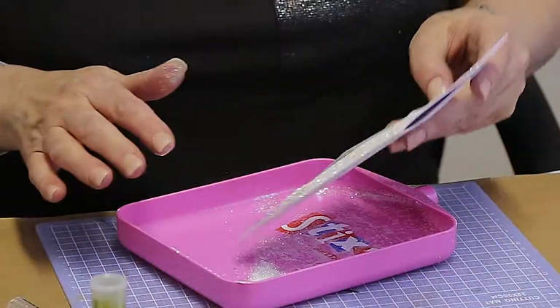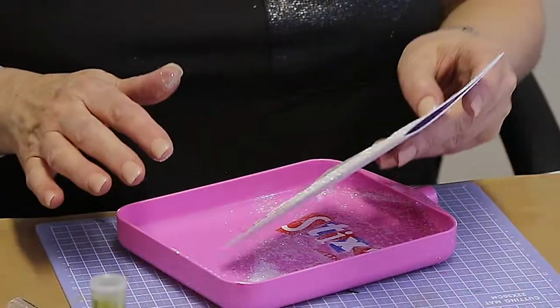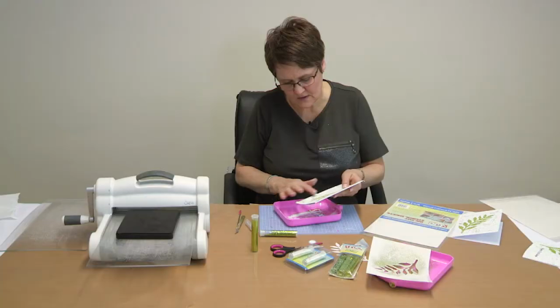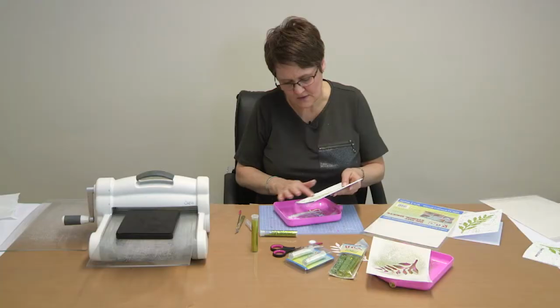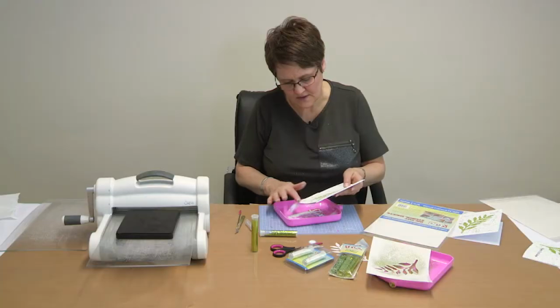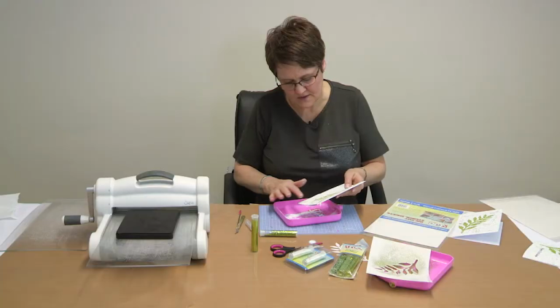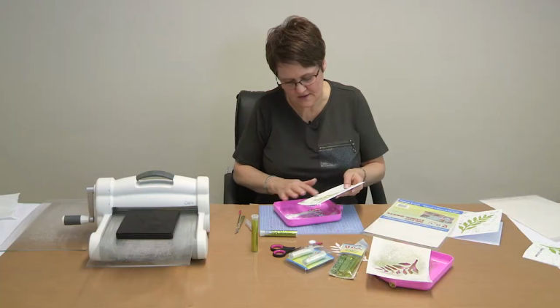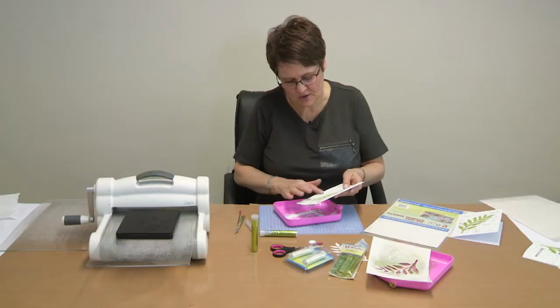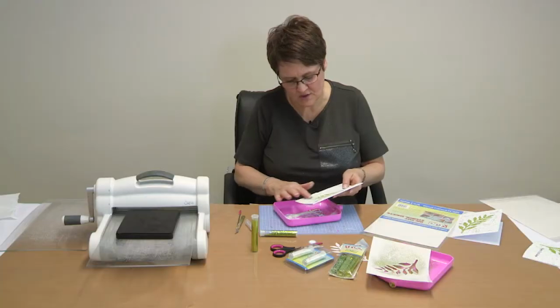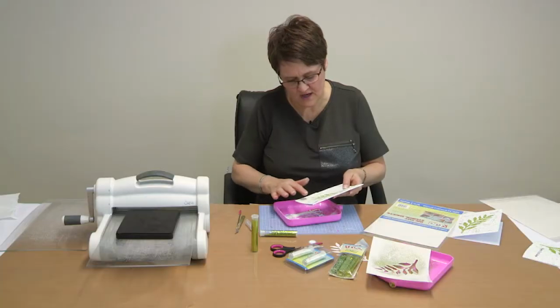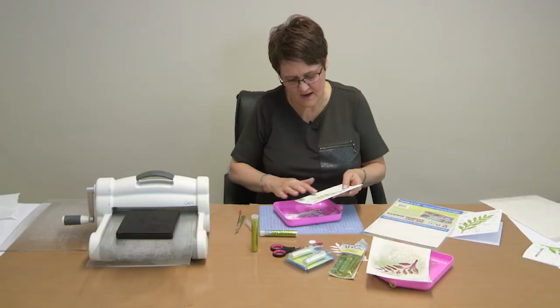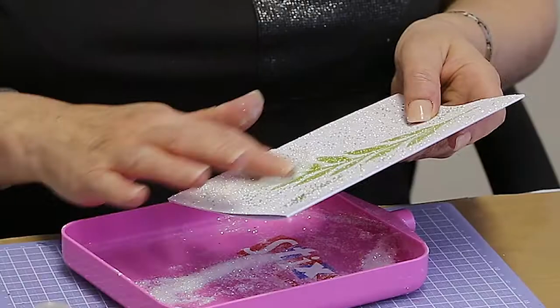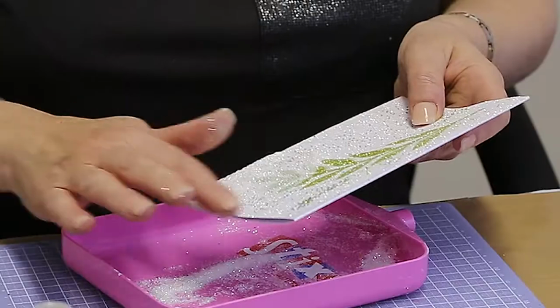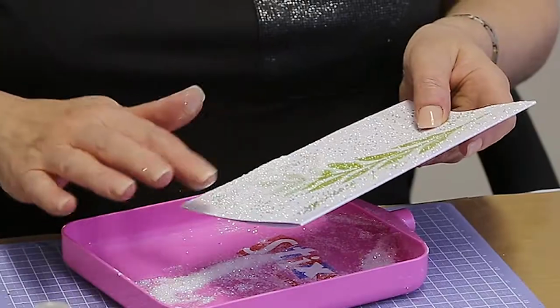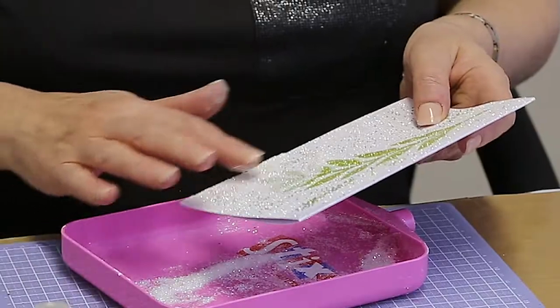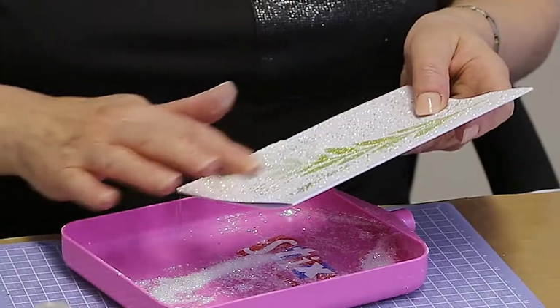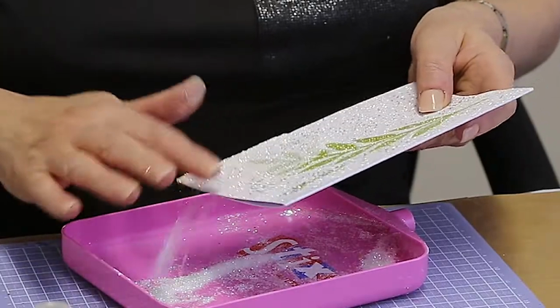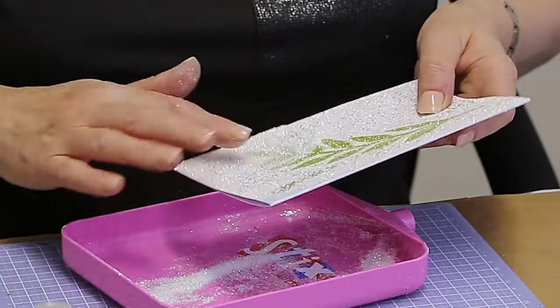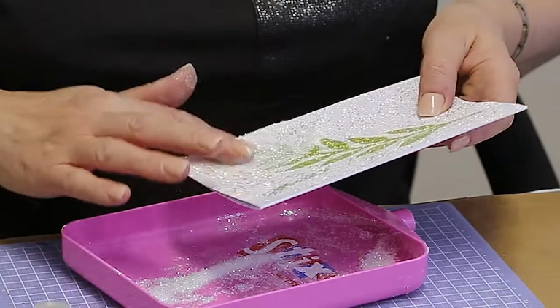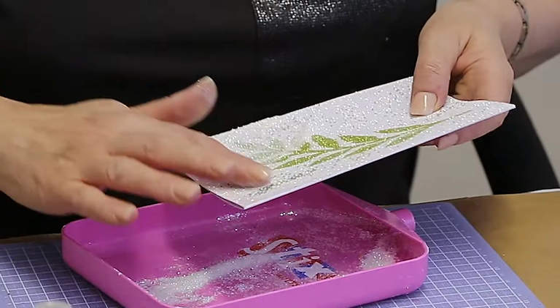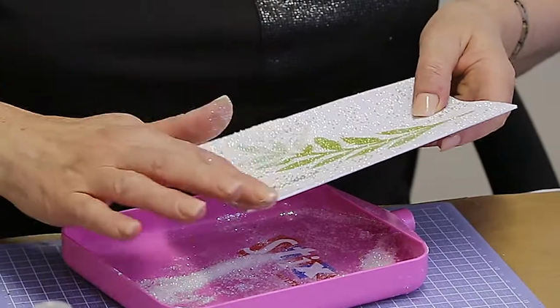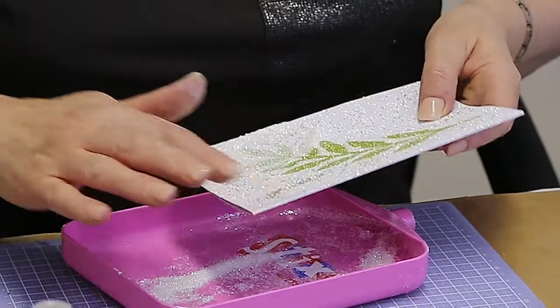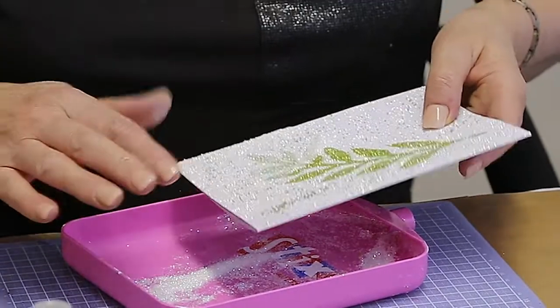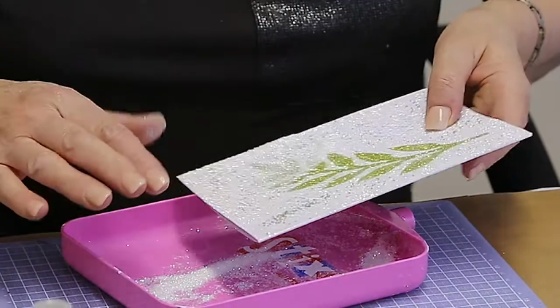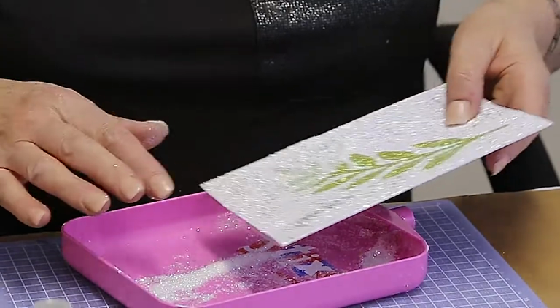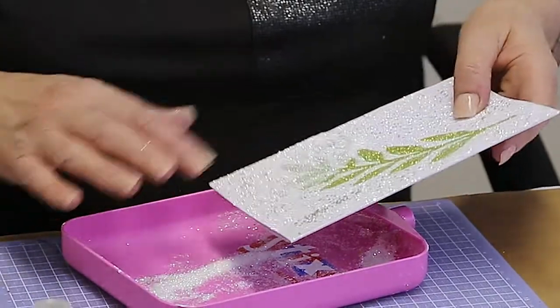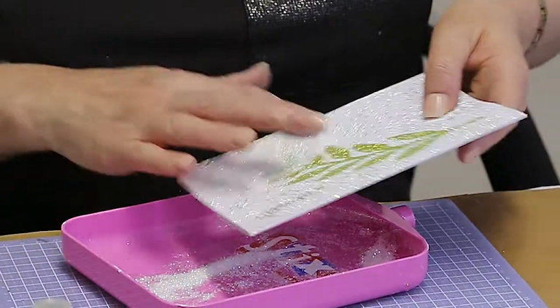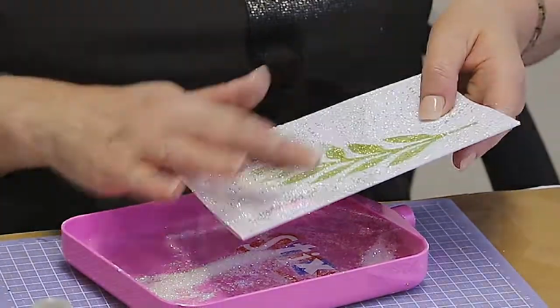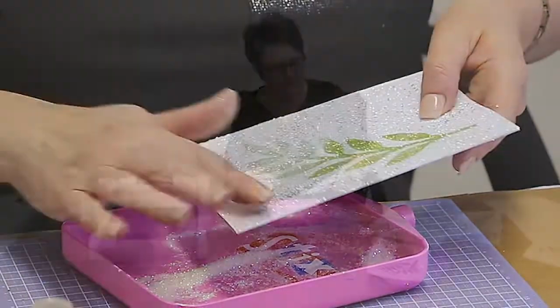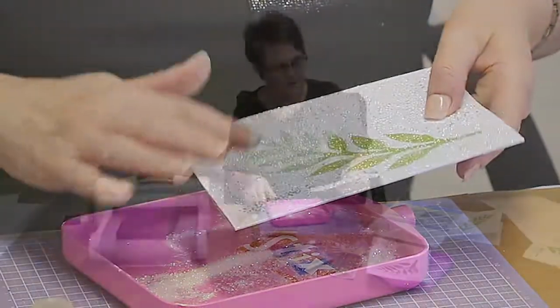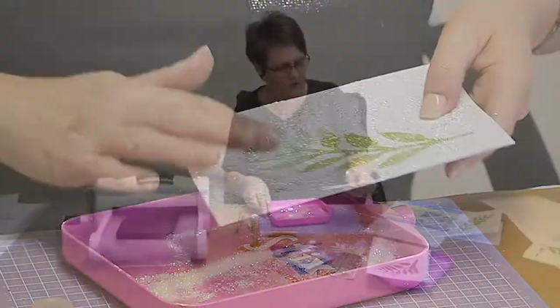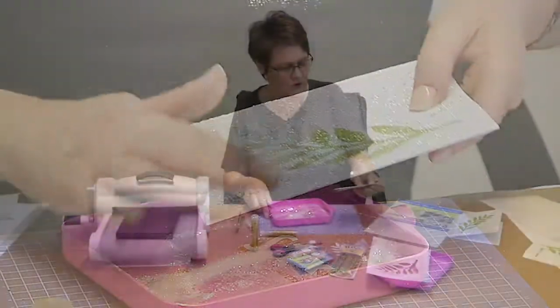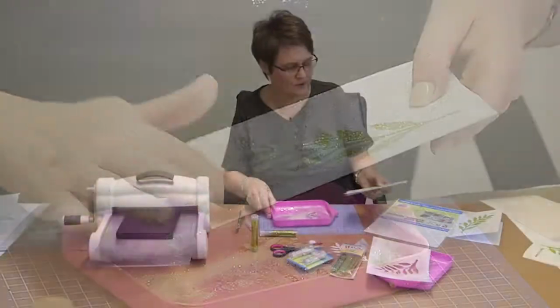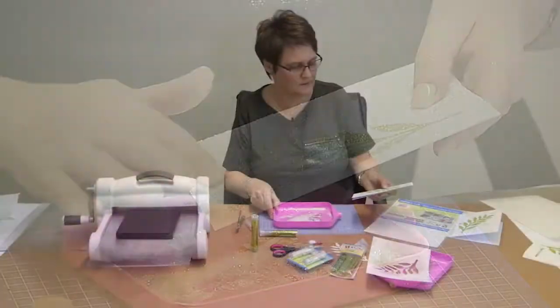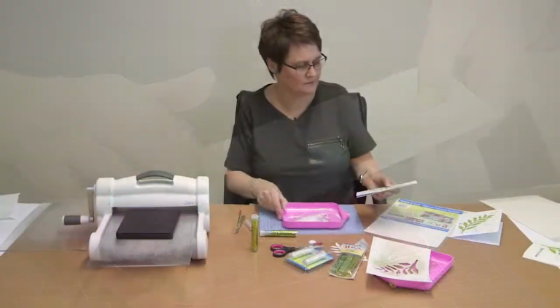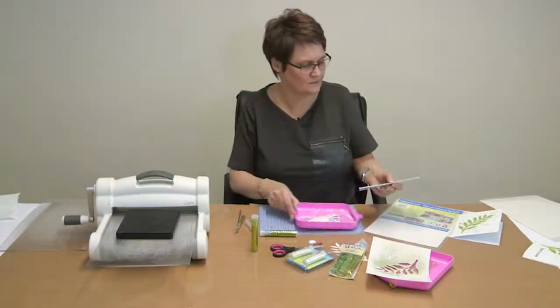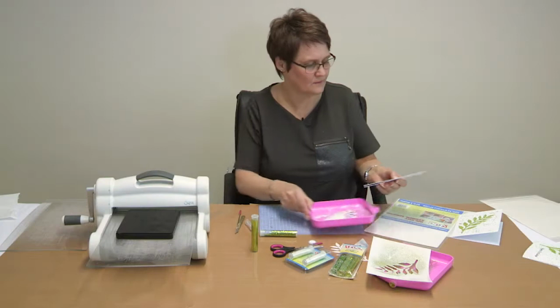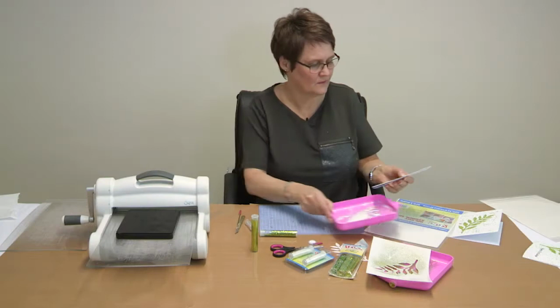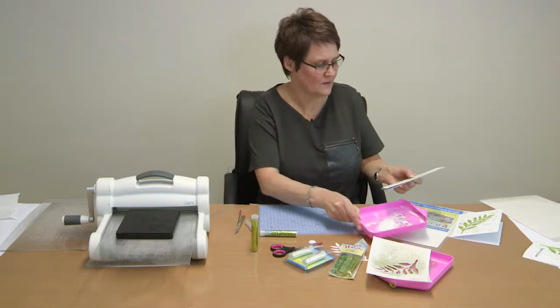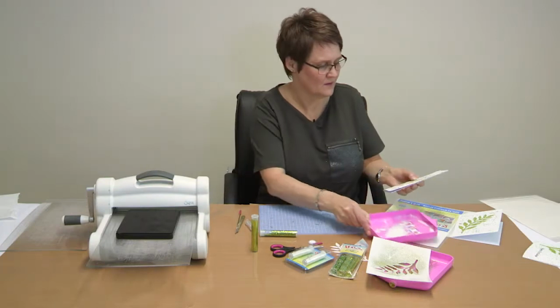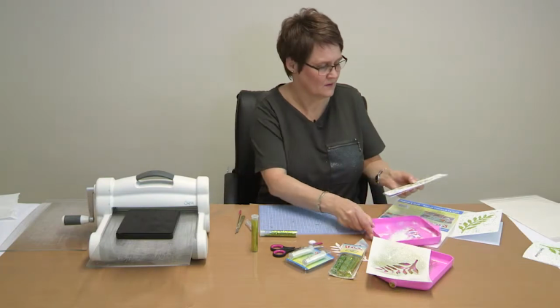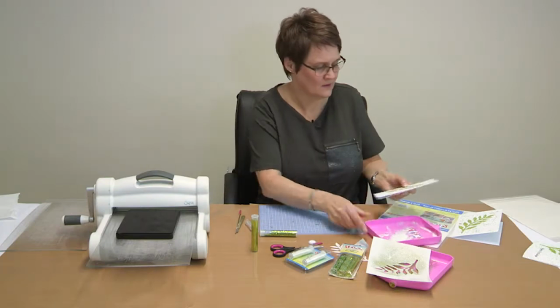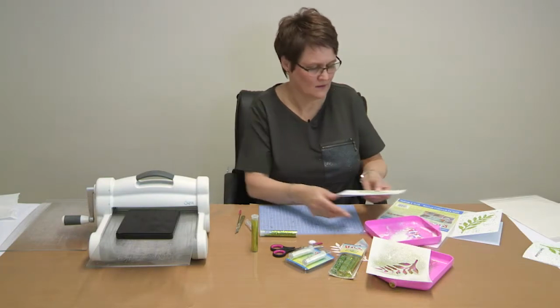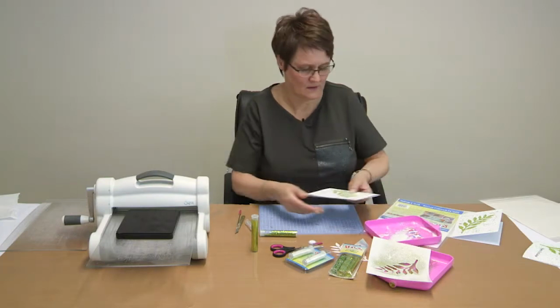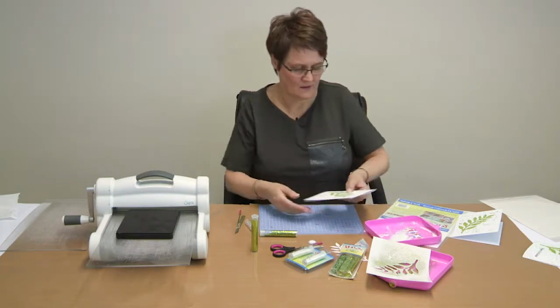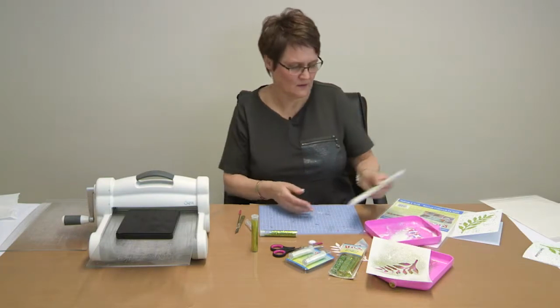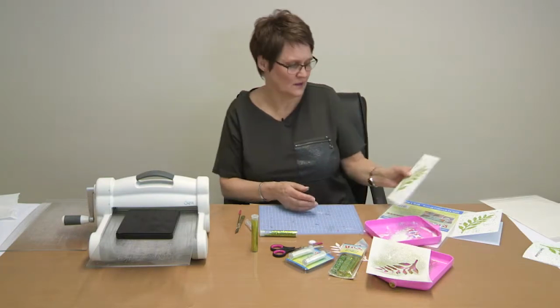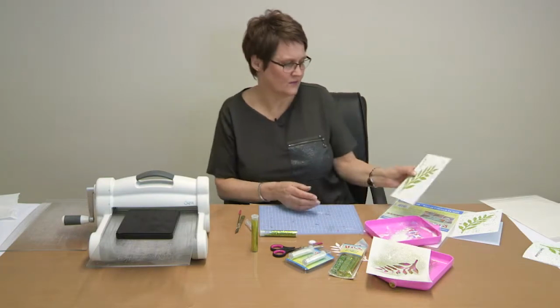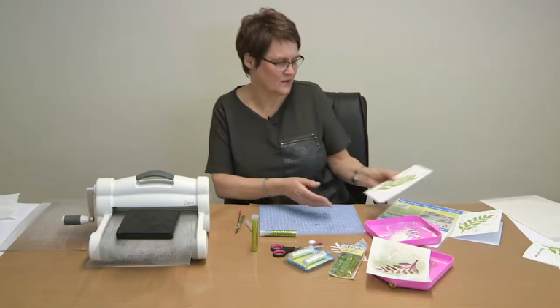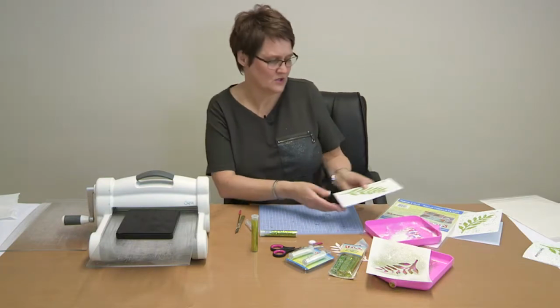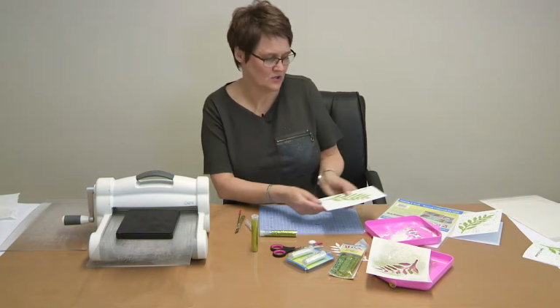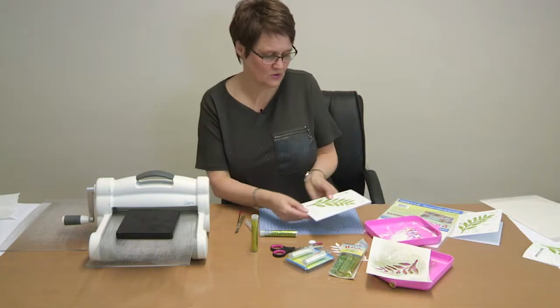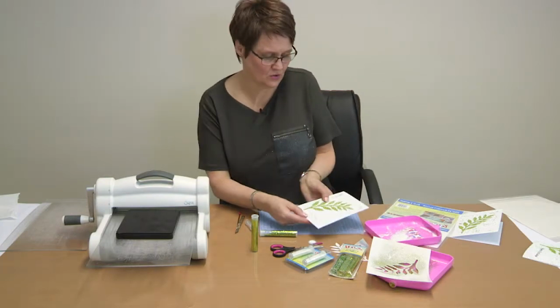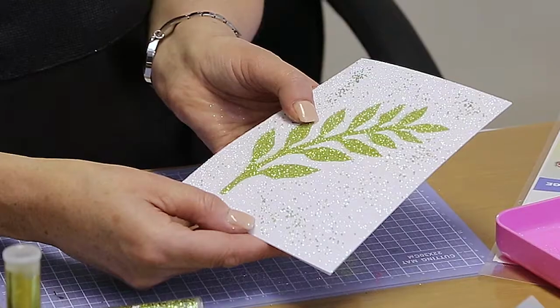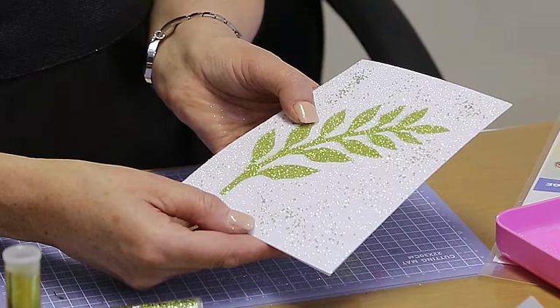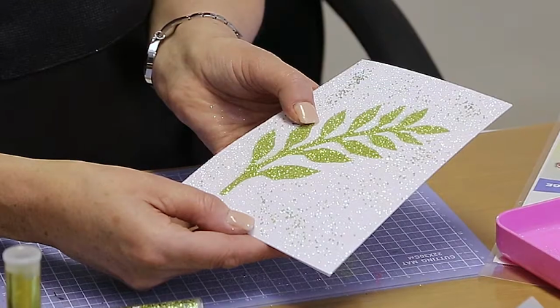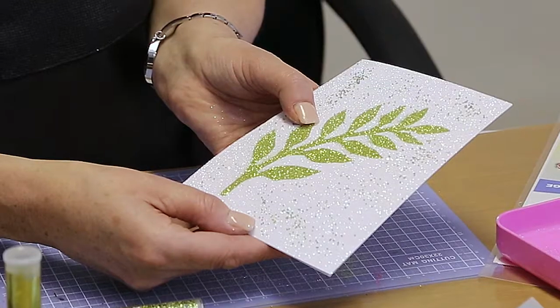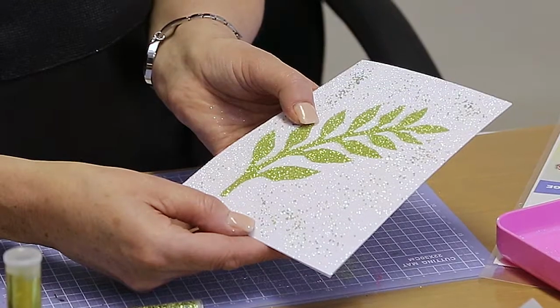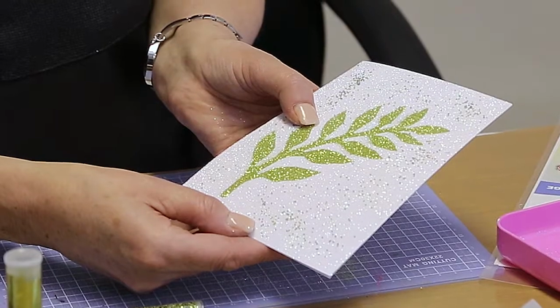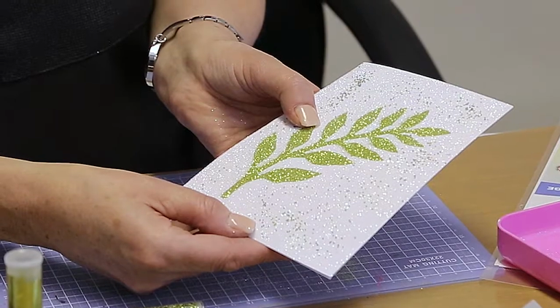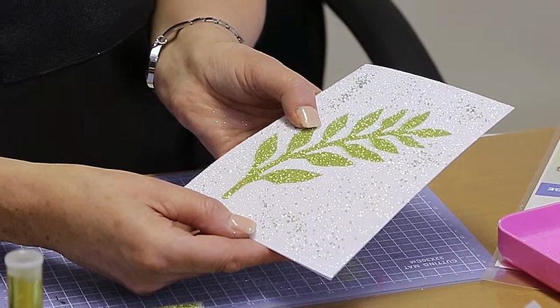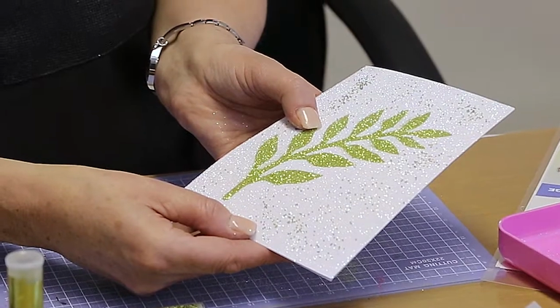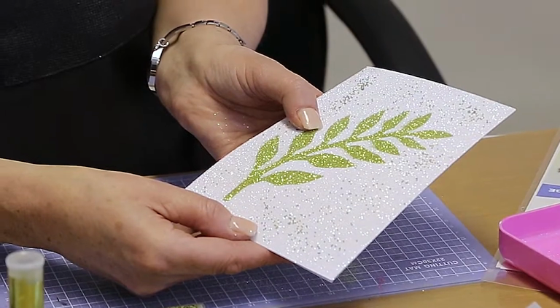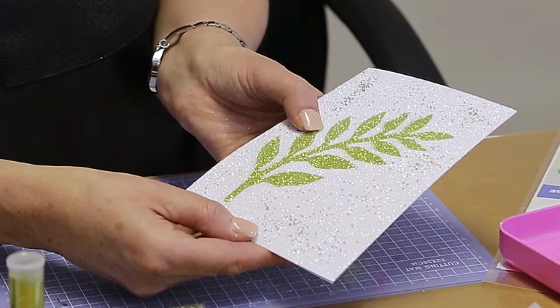You can do this on tags, on scrapbook pages, and you end up with a lovely two-tone result.